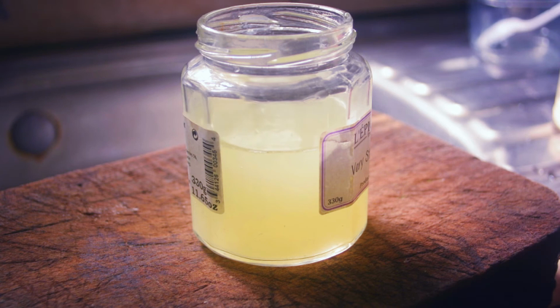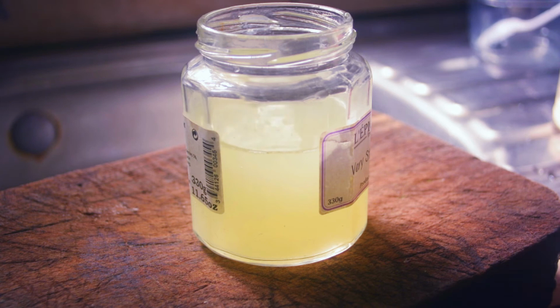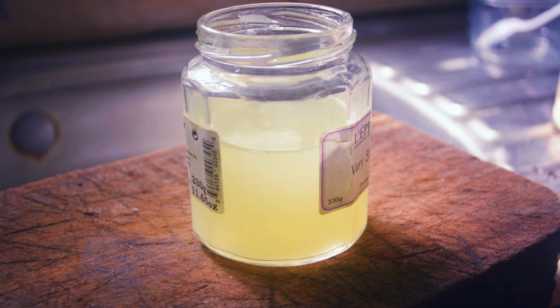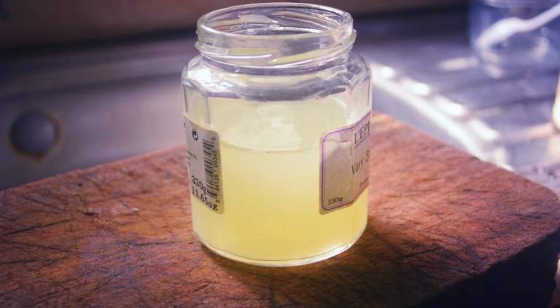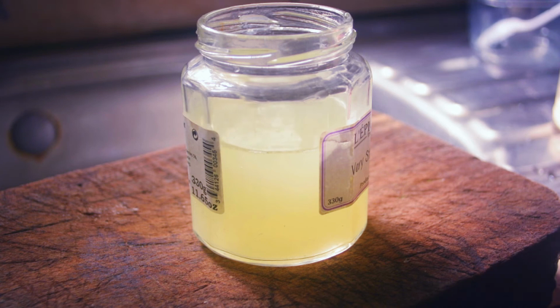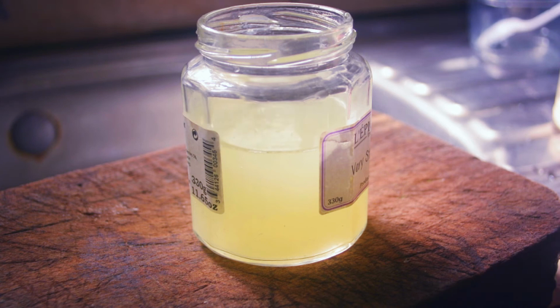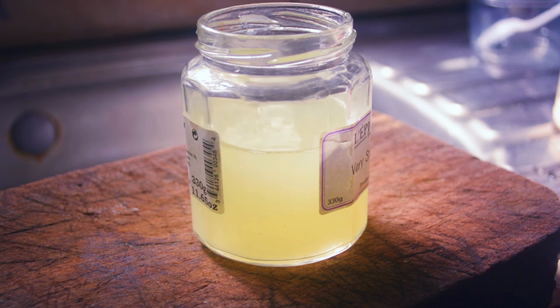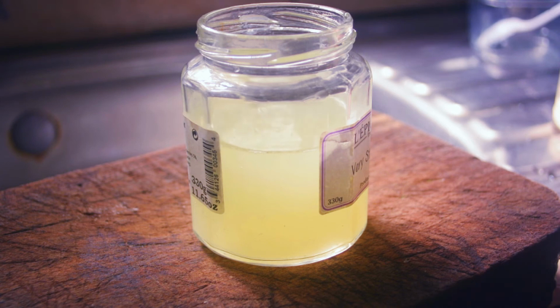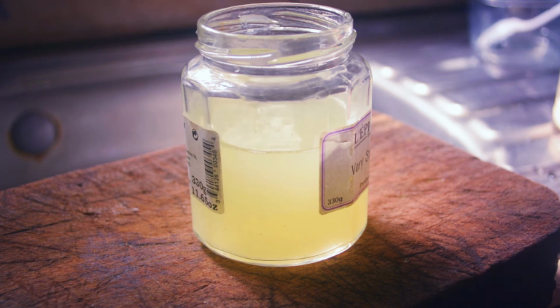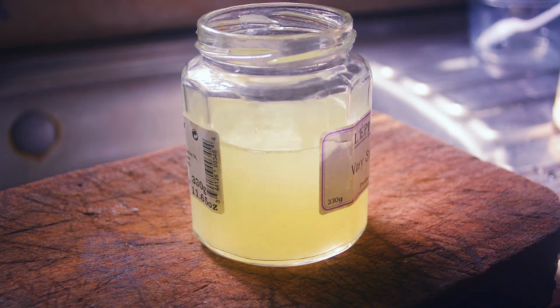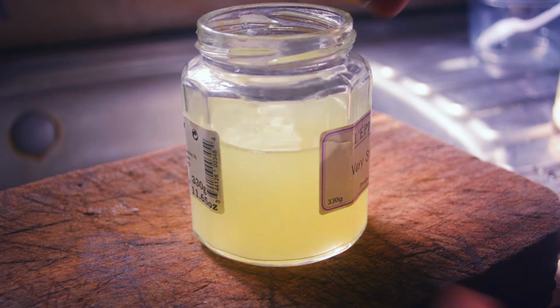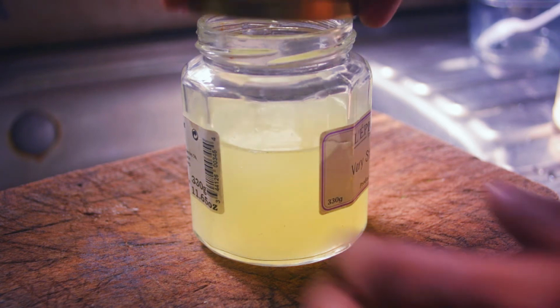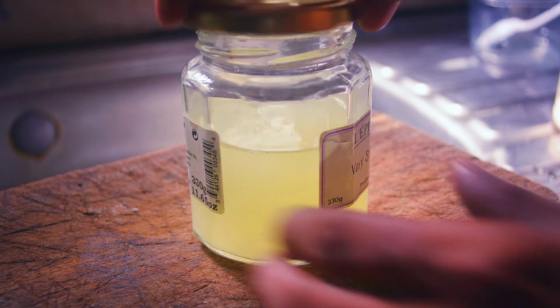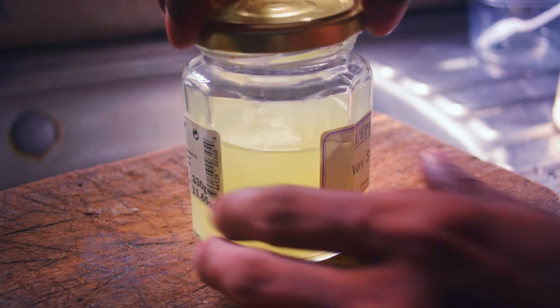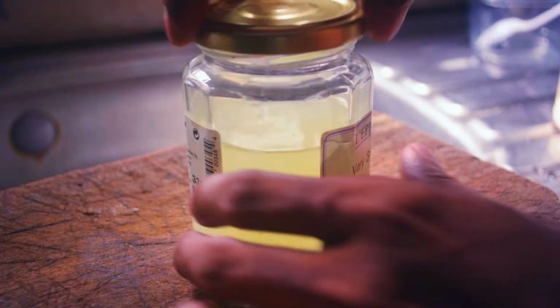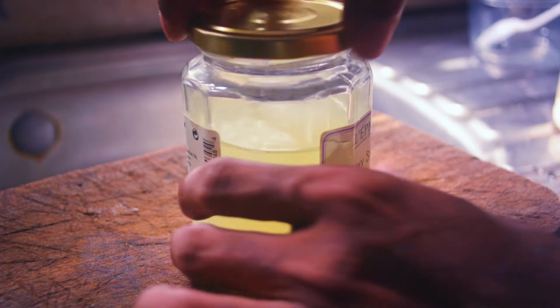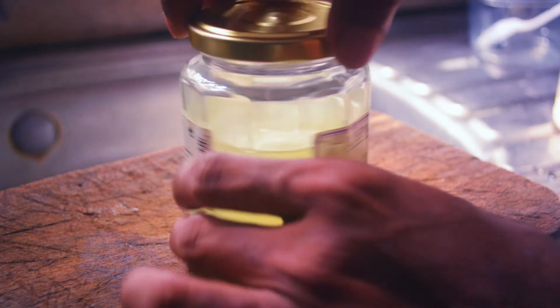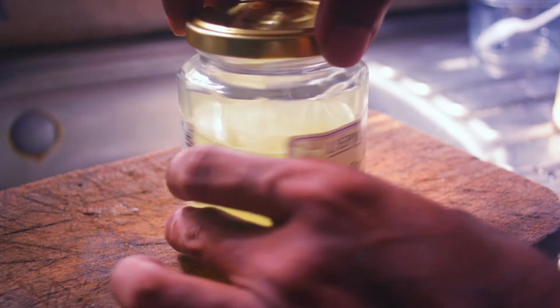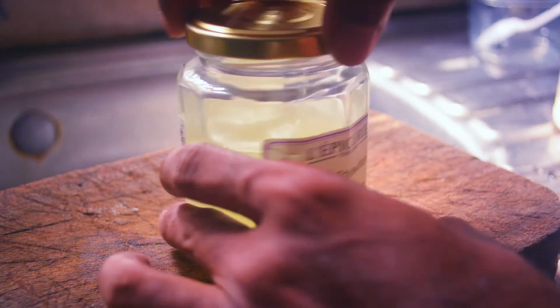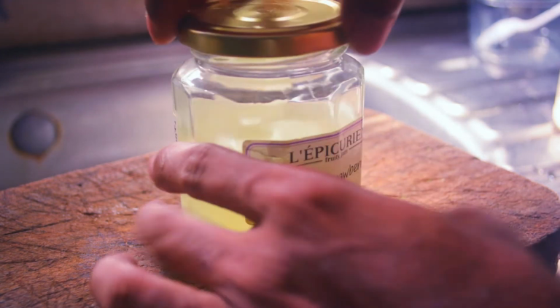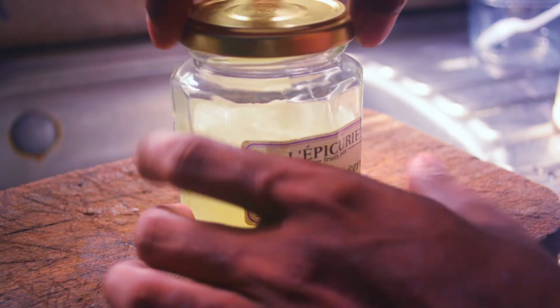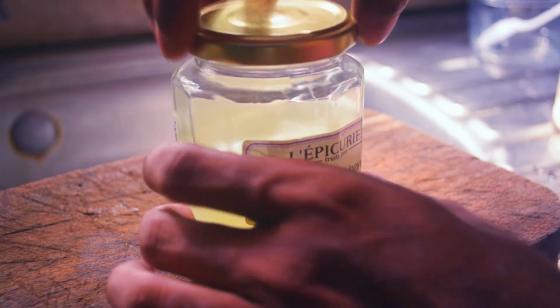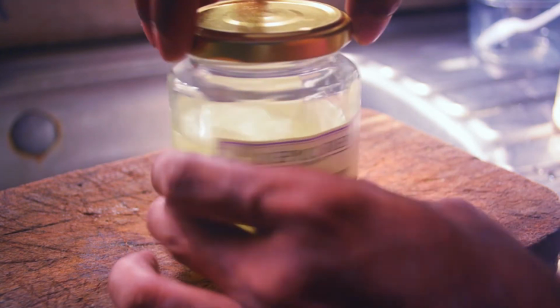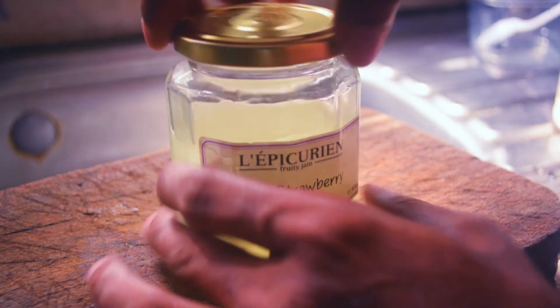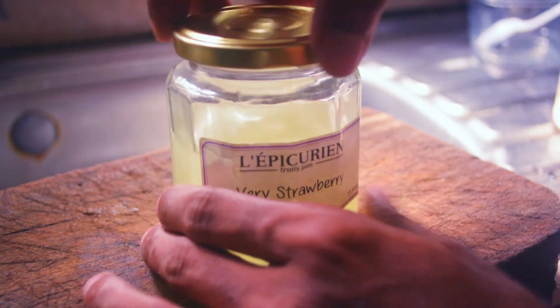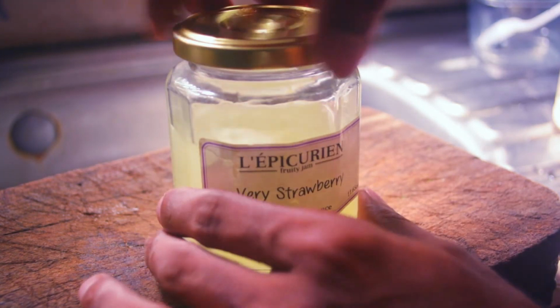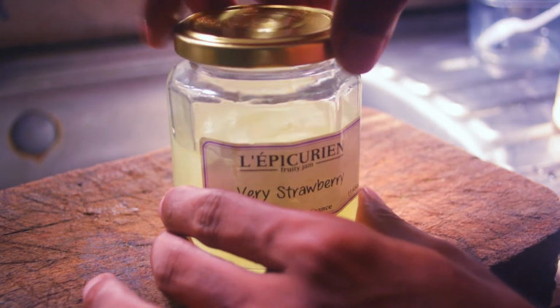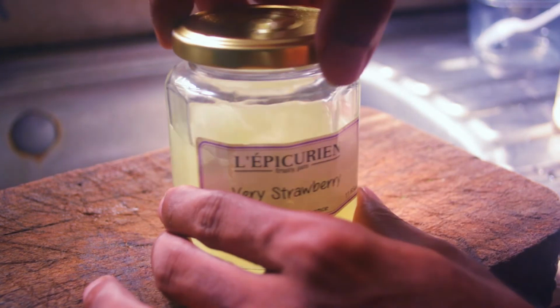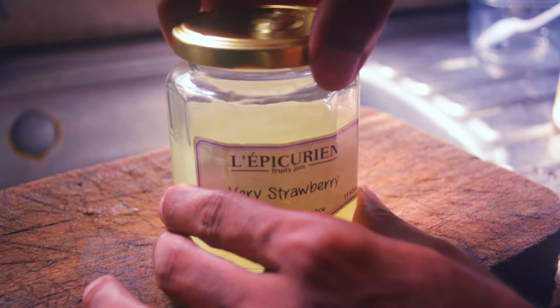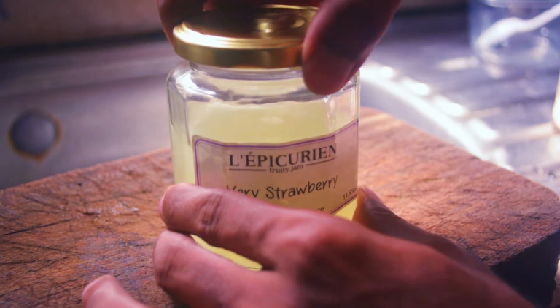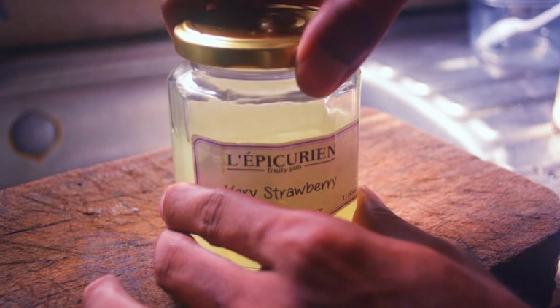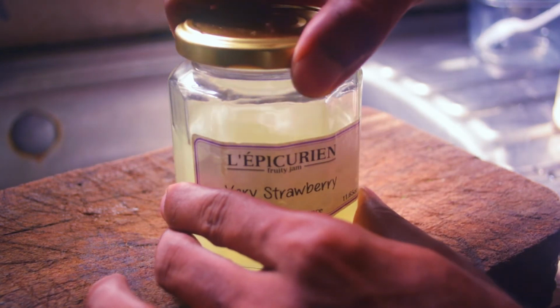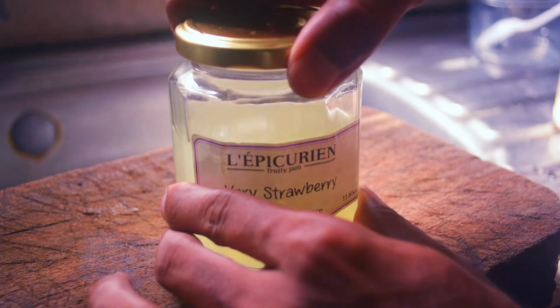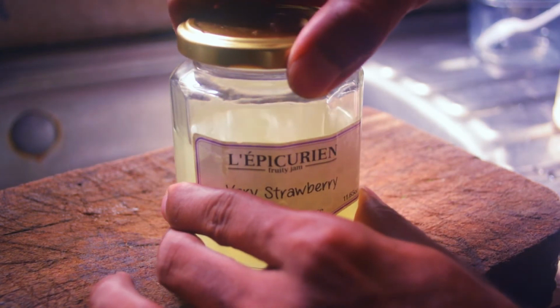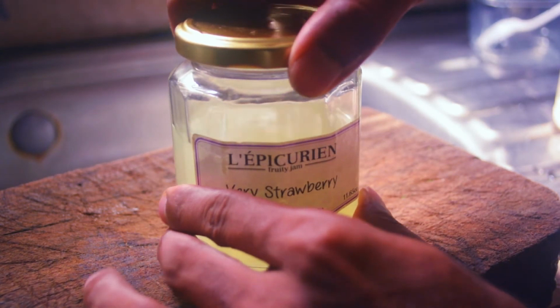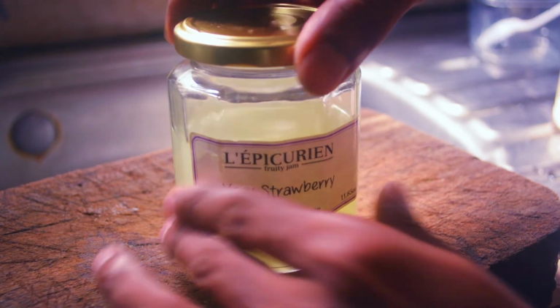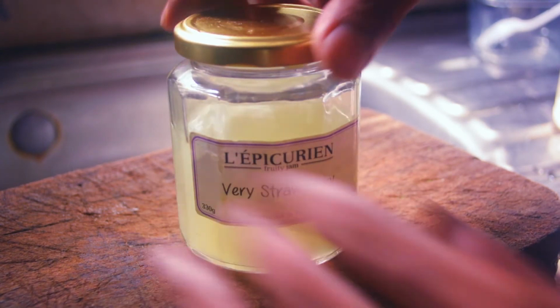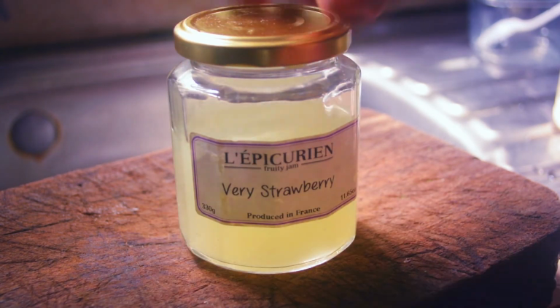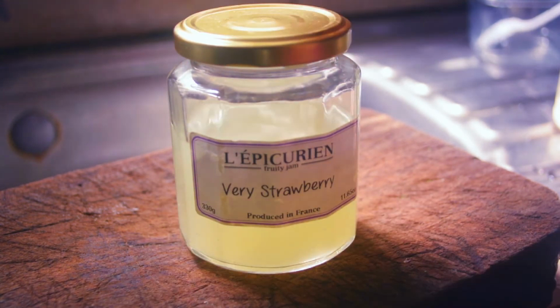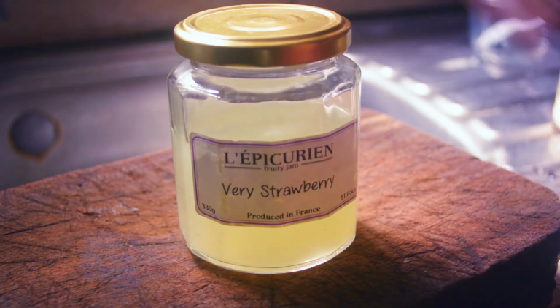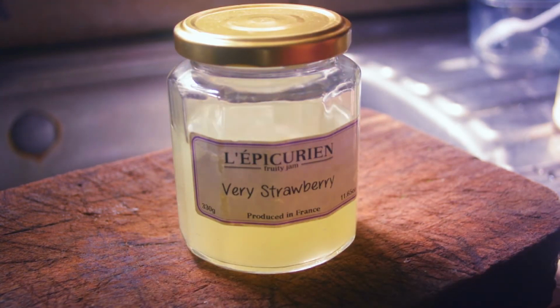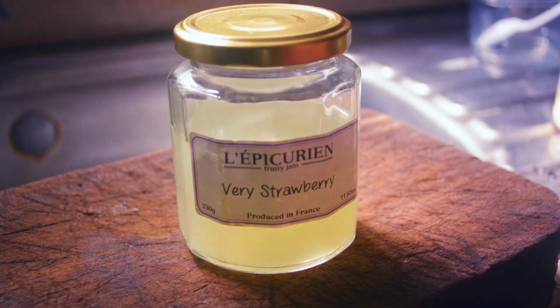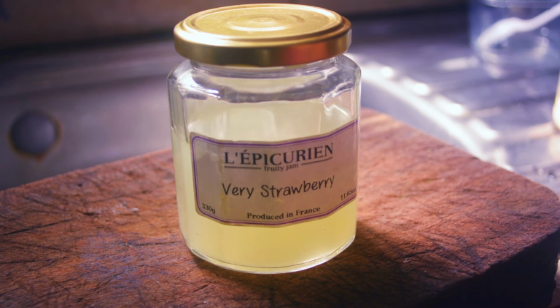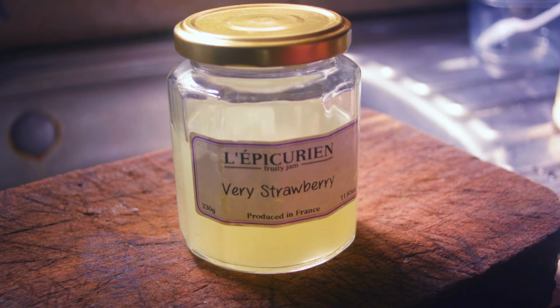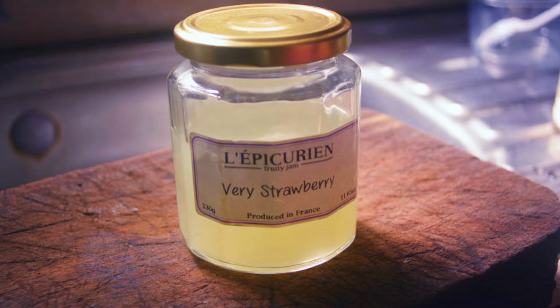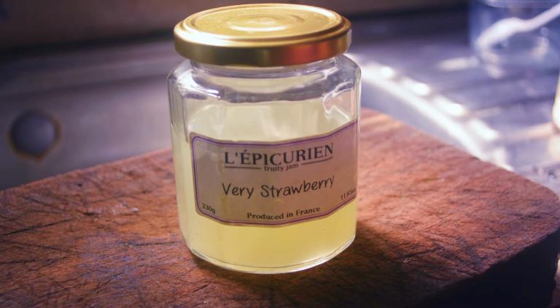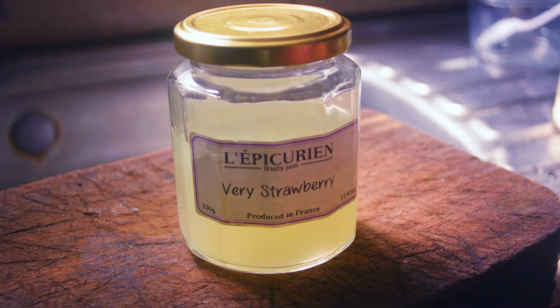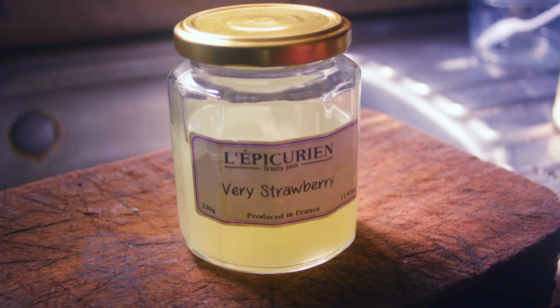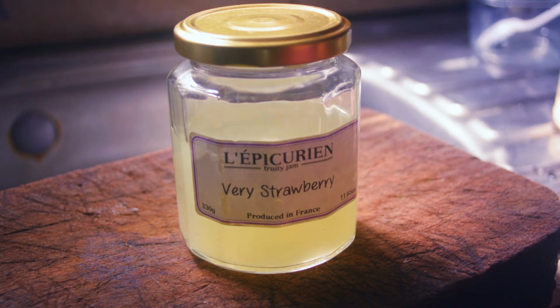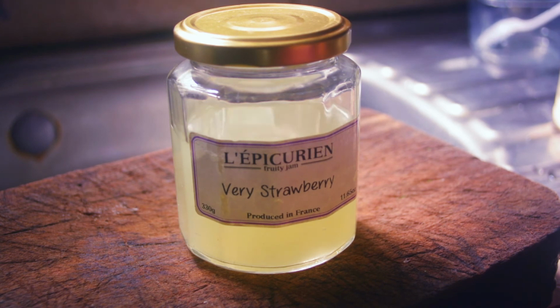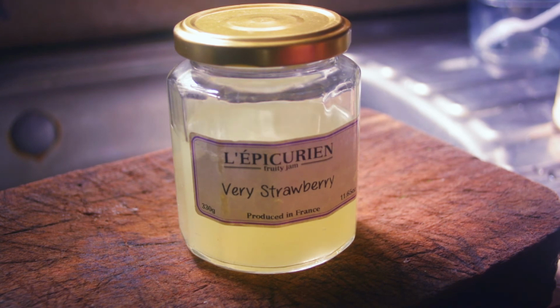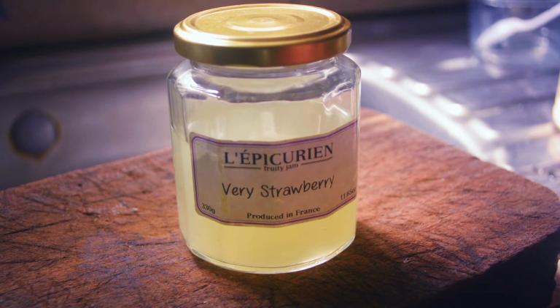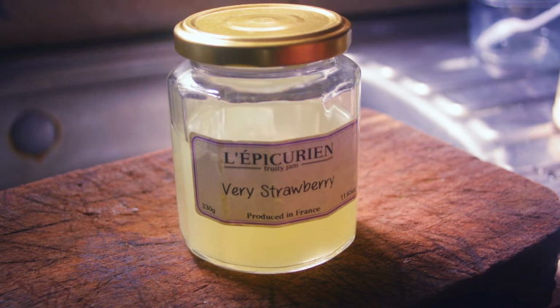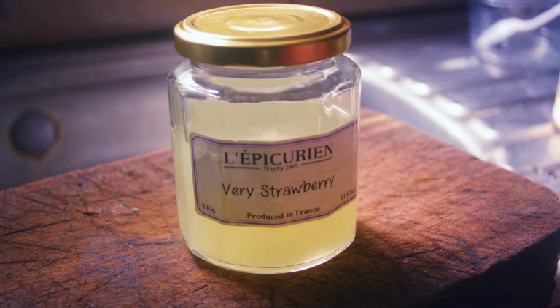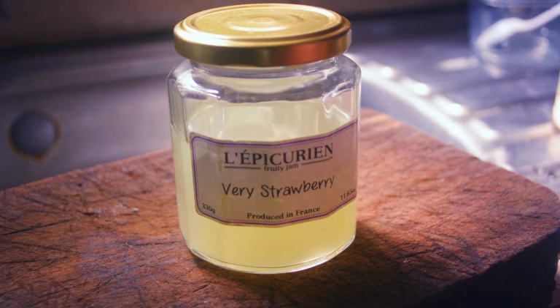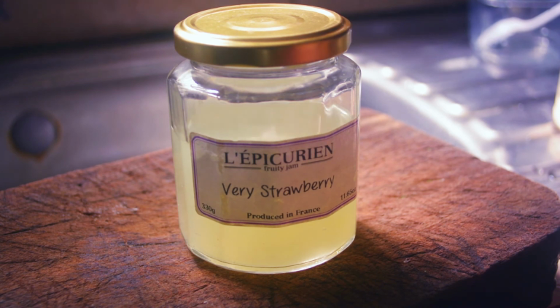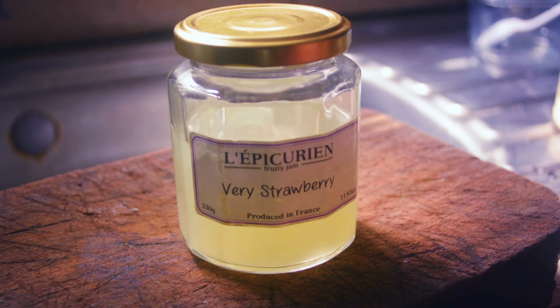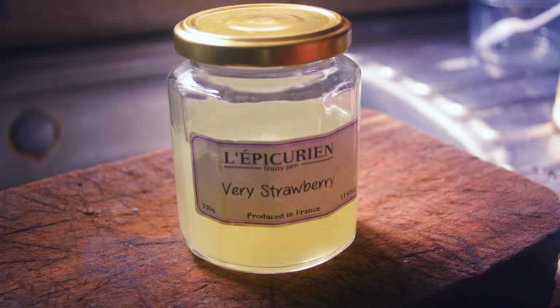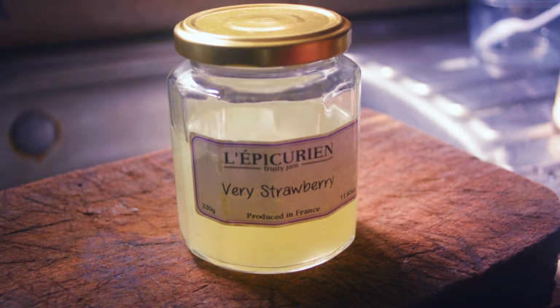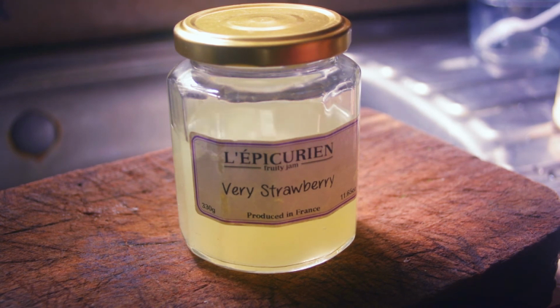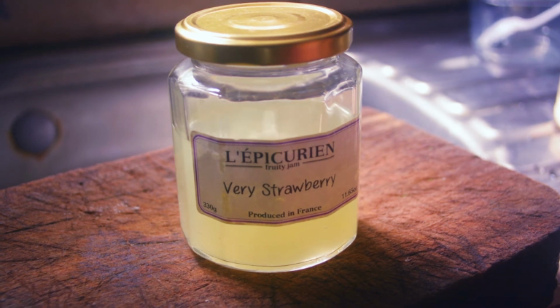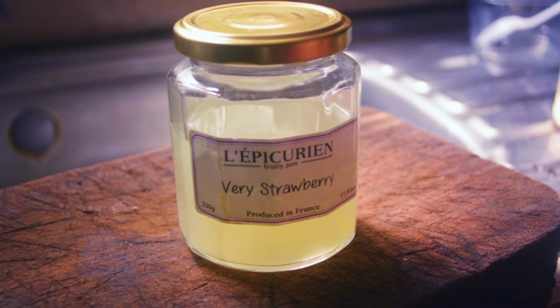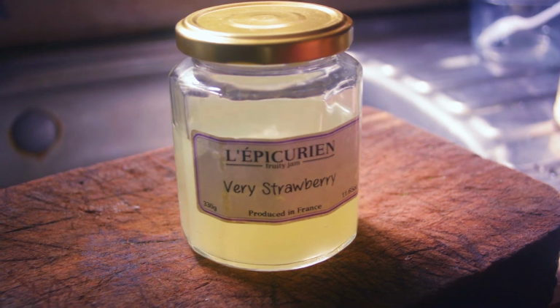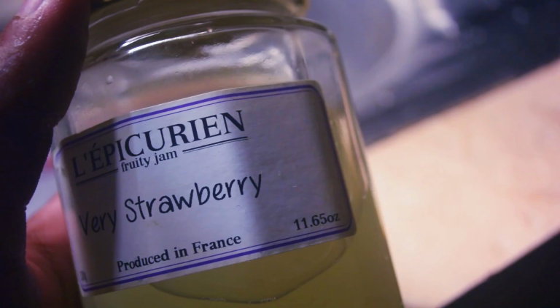If you don't have refrigeration, you can super-saturate the serum with sugar and store it in a cool area, leaving the cap loose.